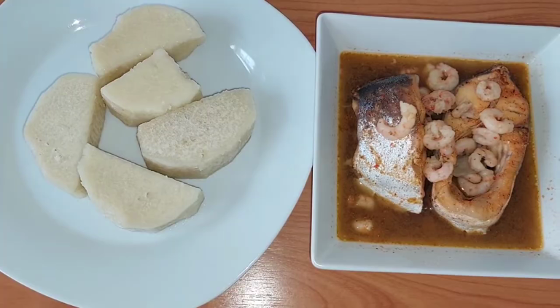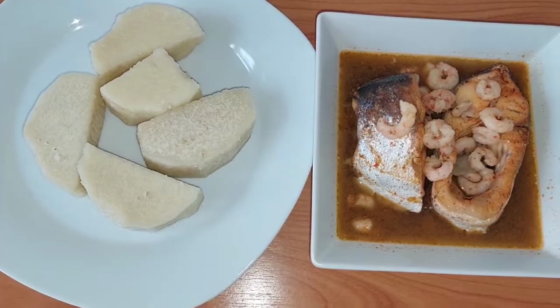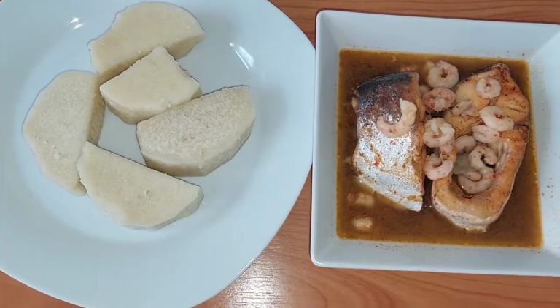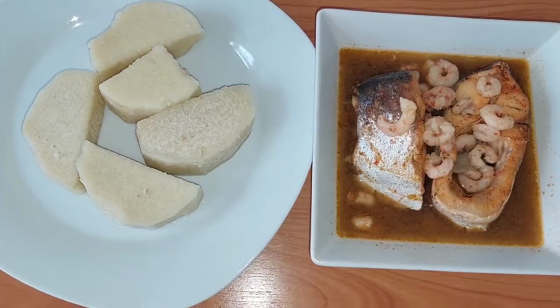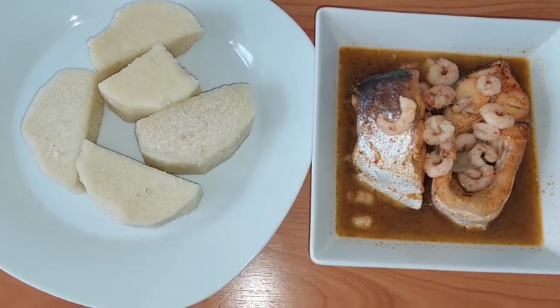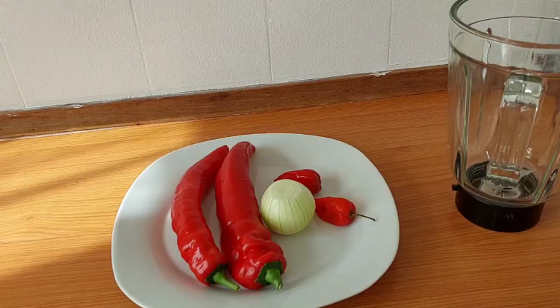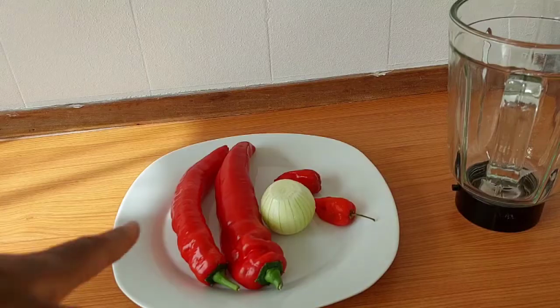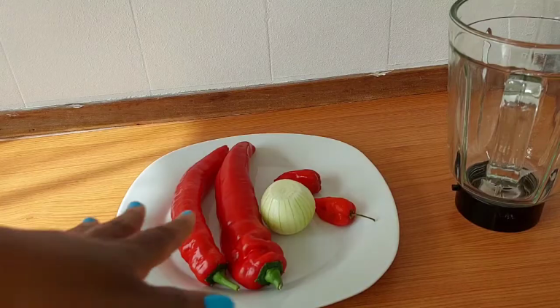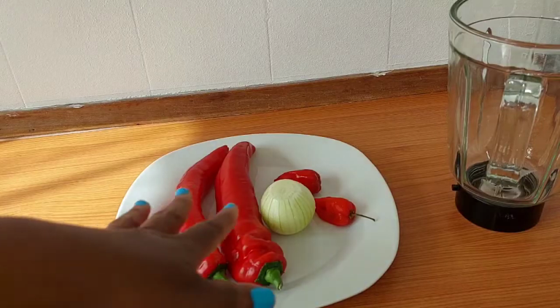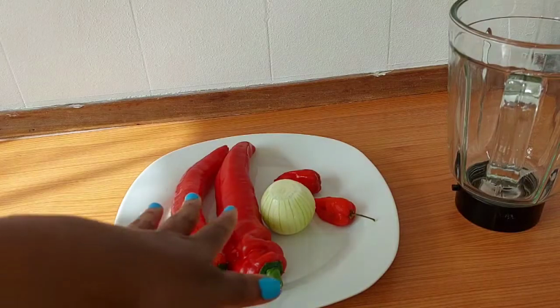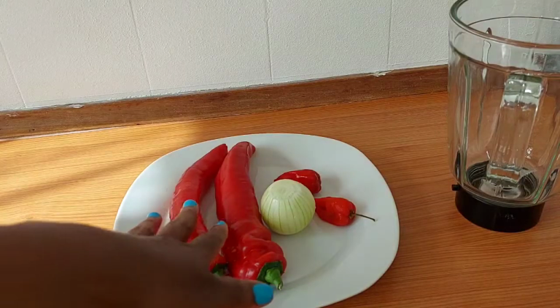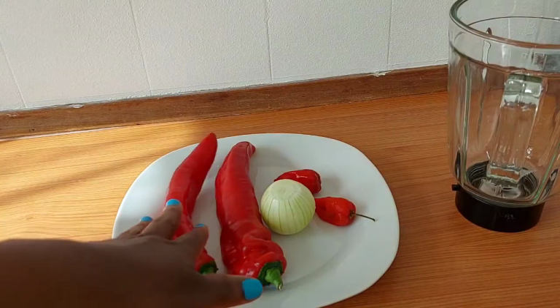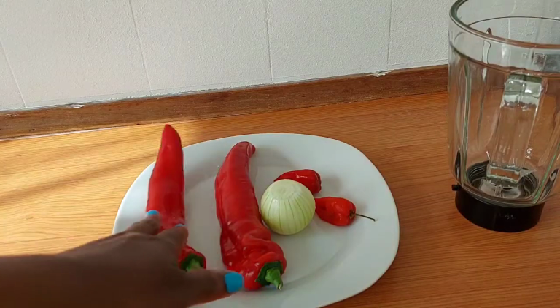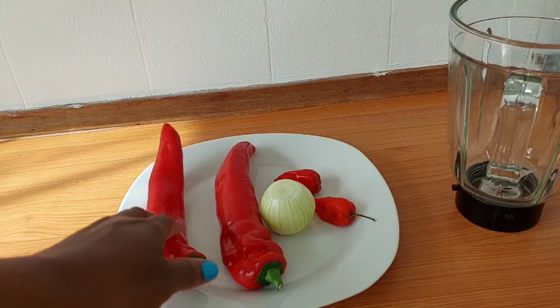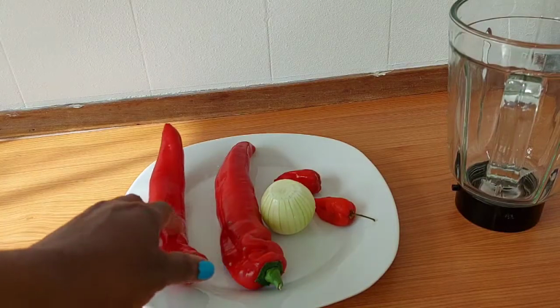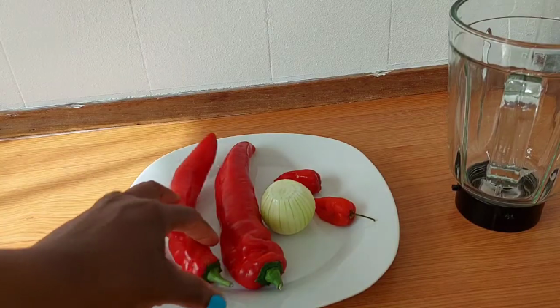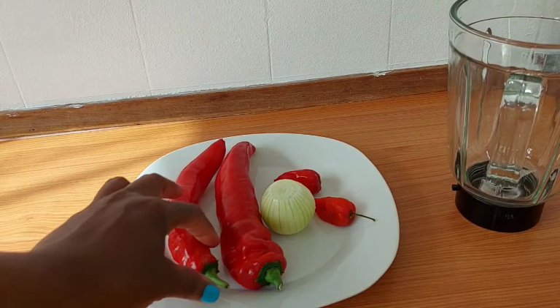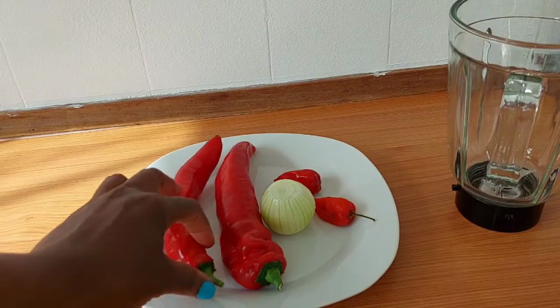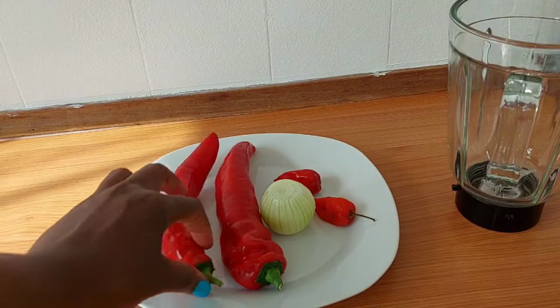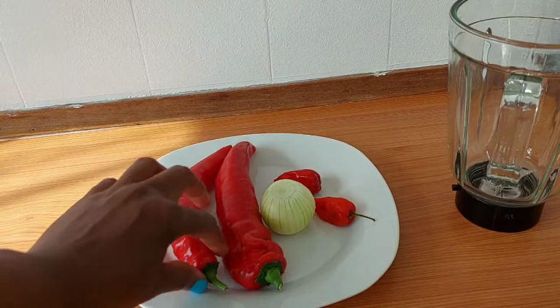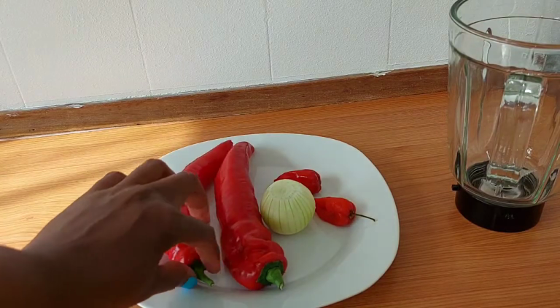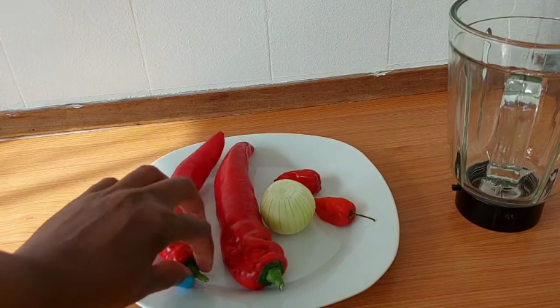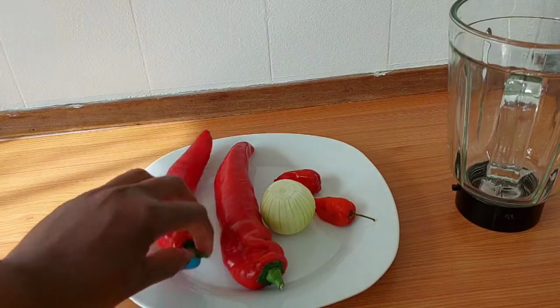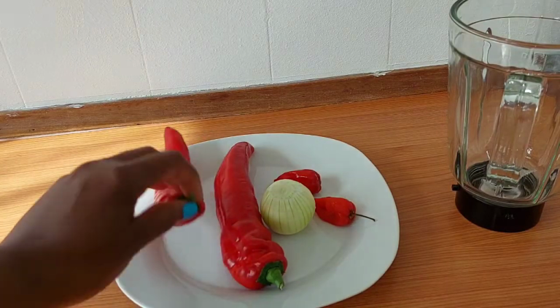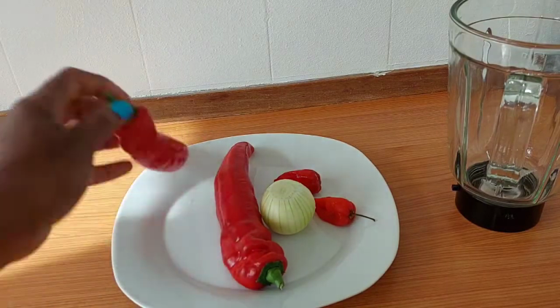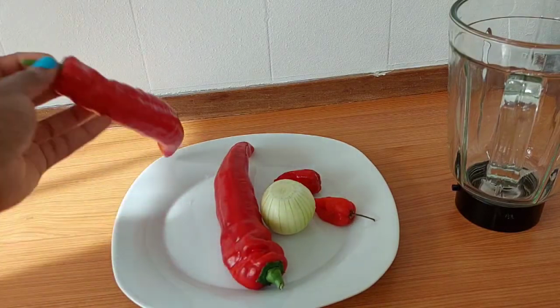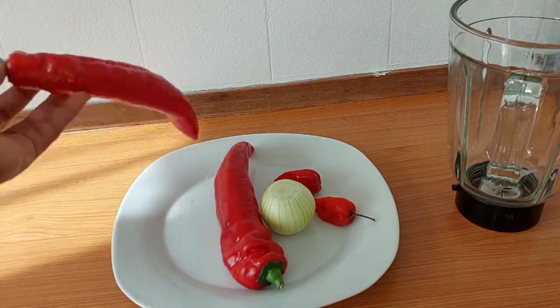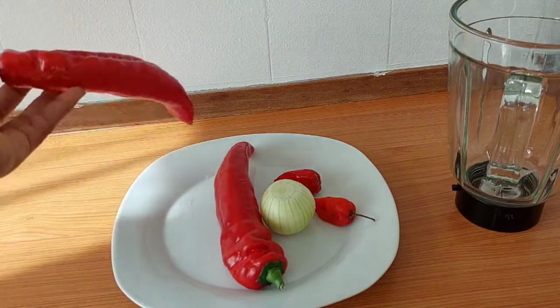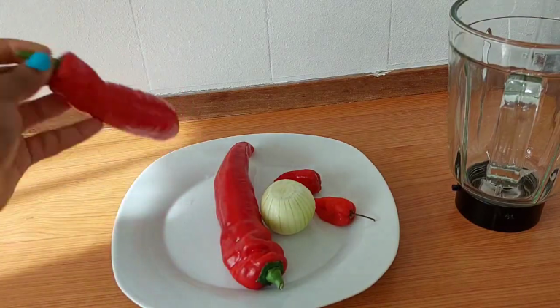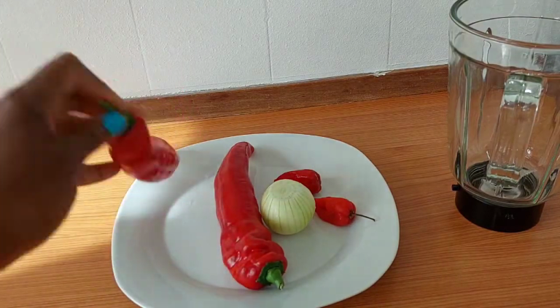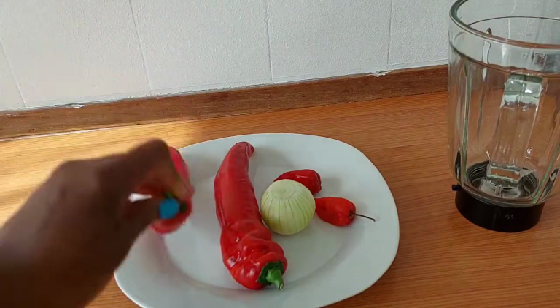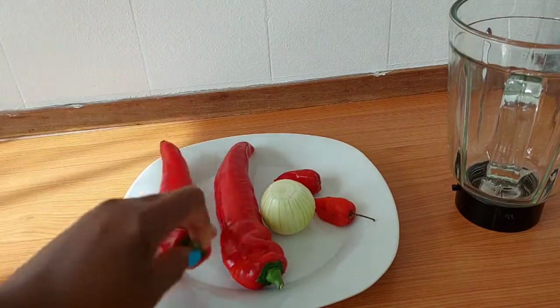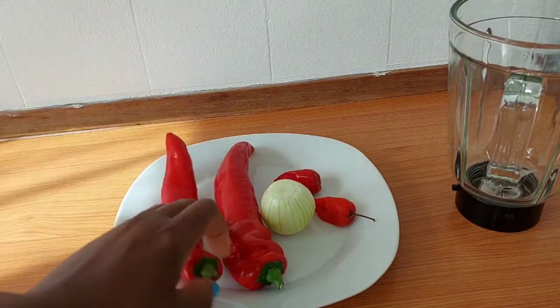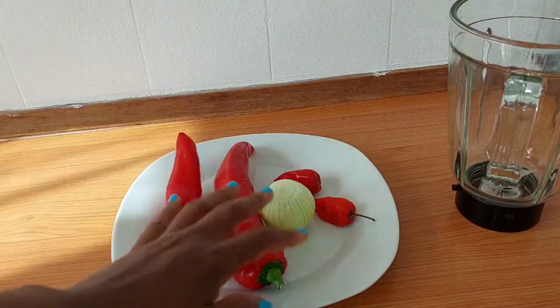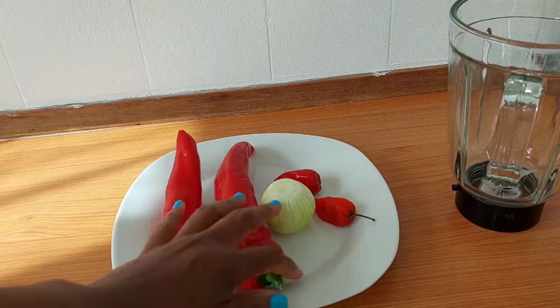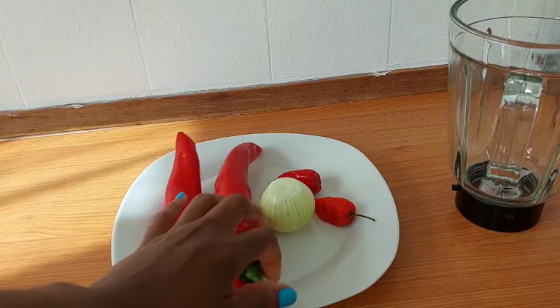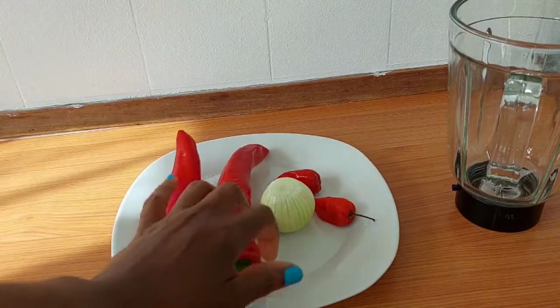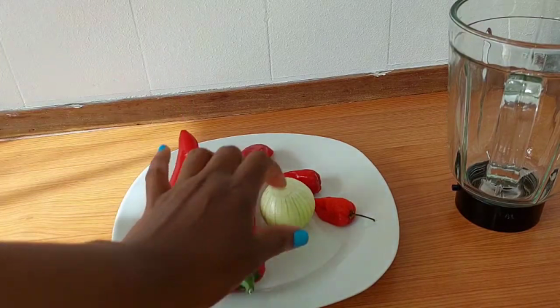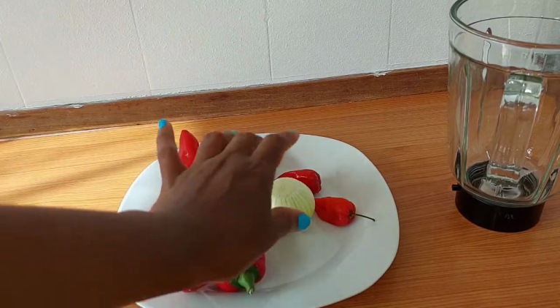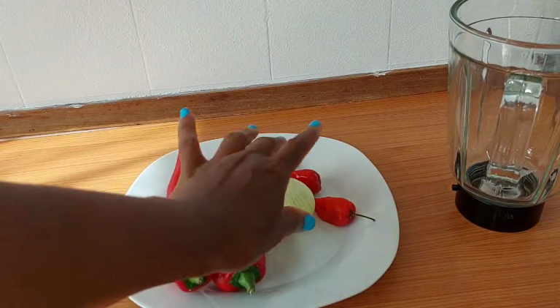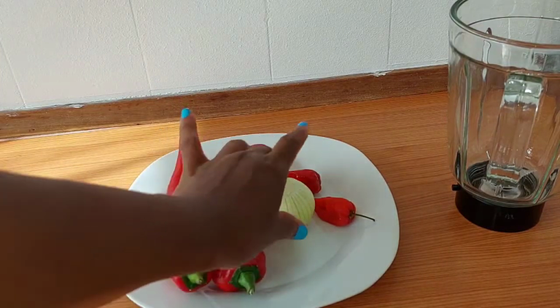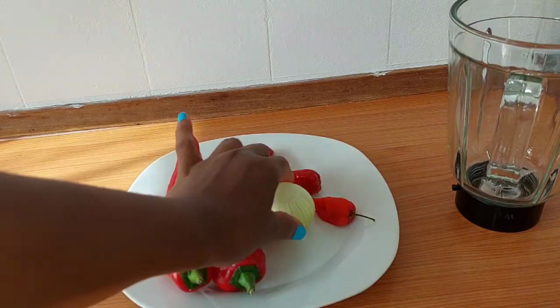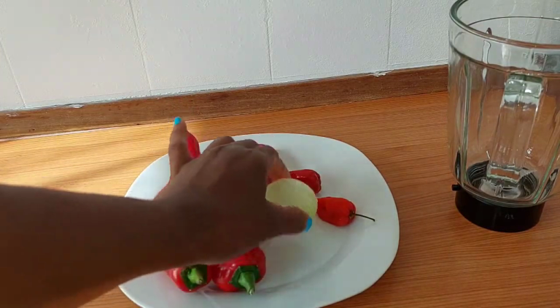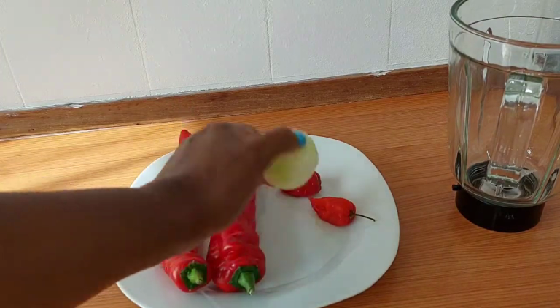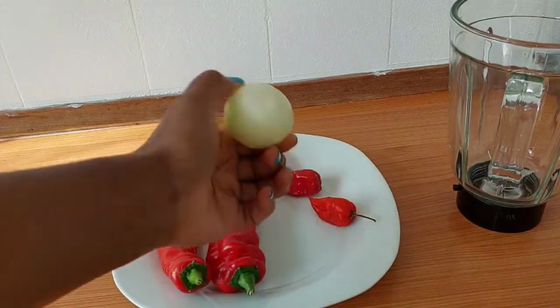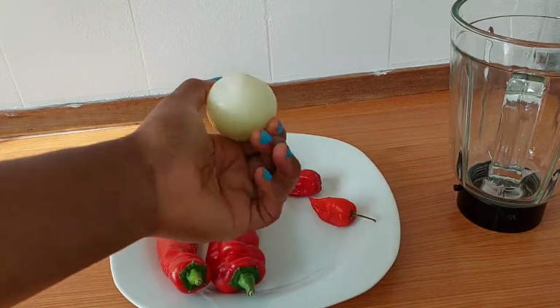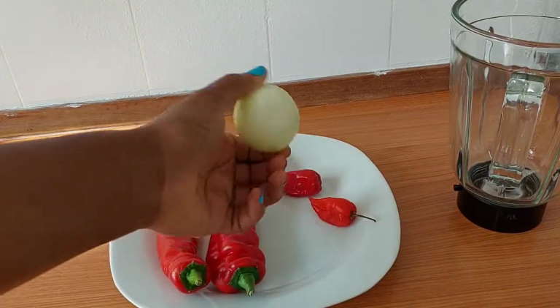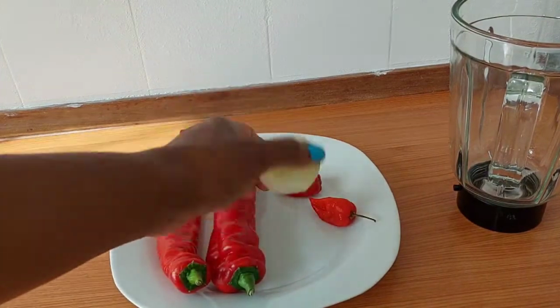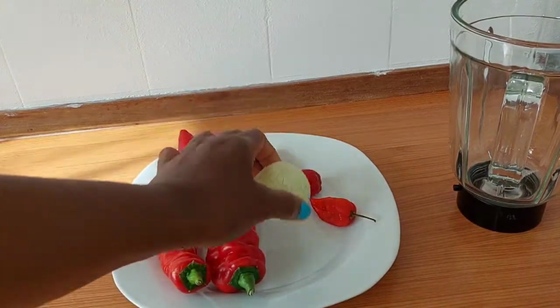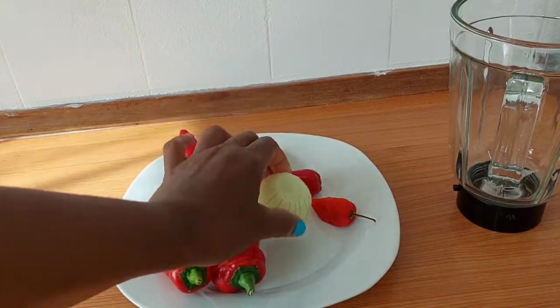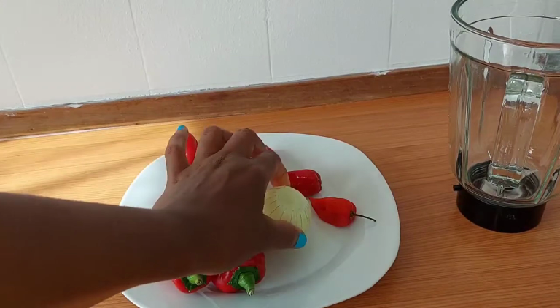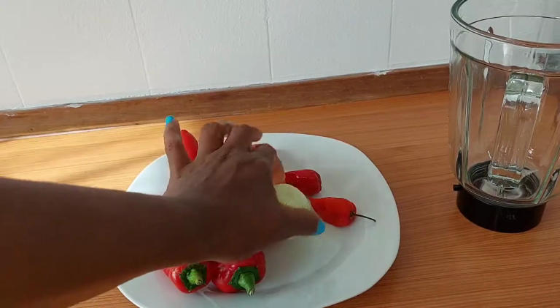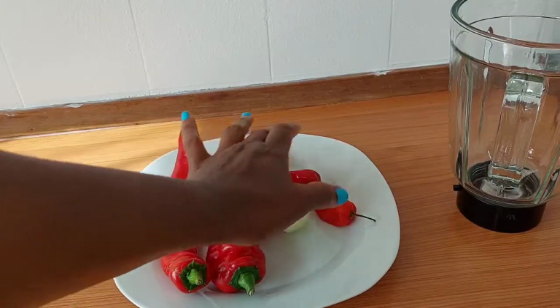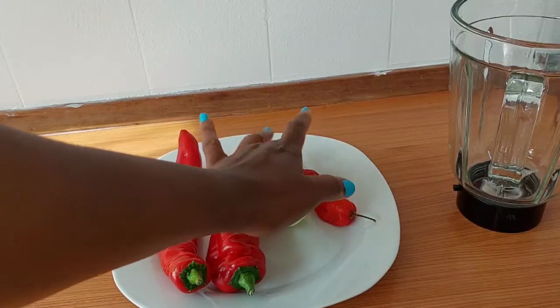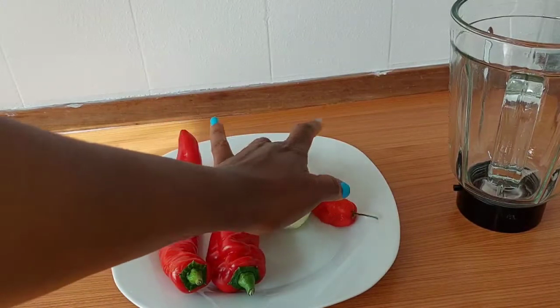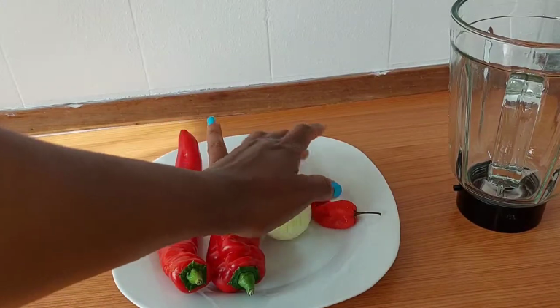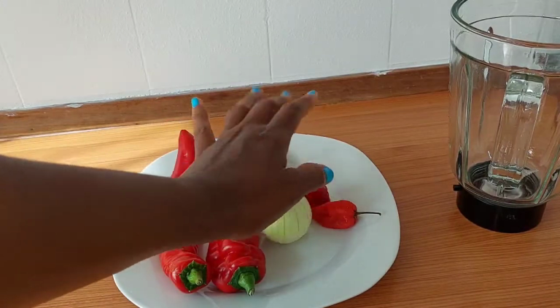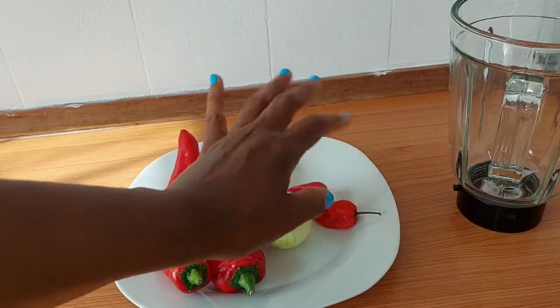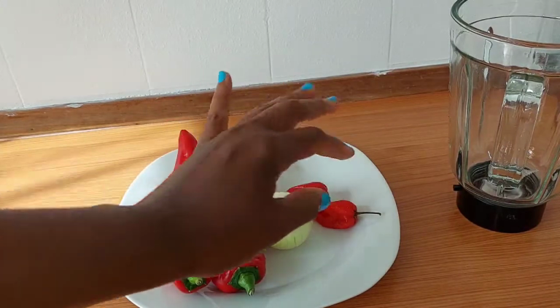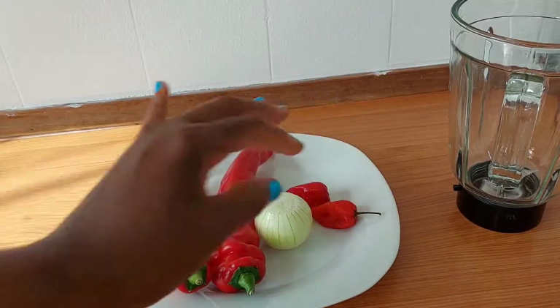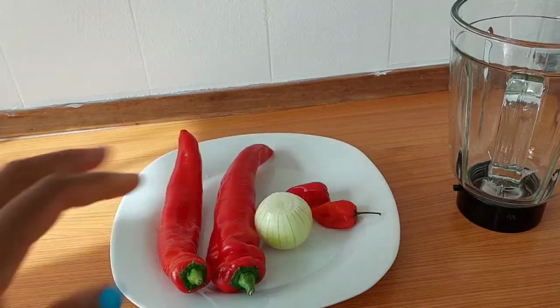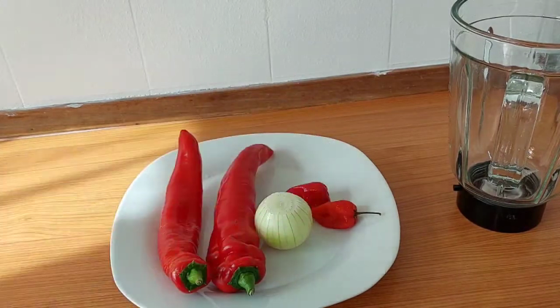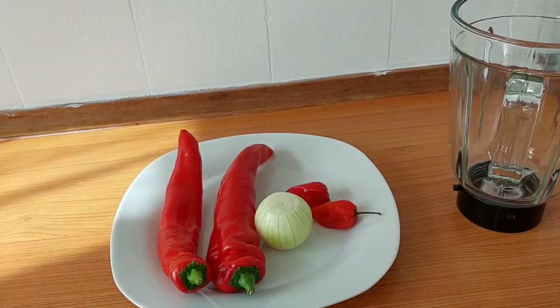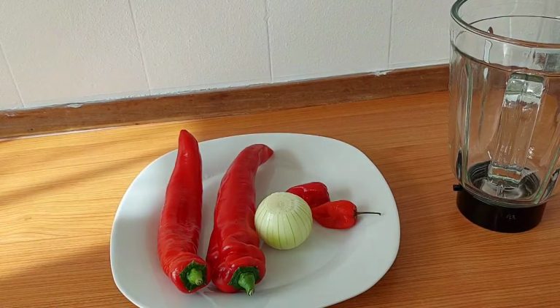I will start by blending my bell pepper, onions, and pepper.